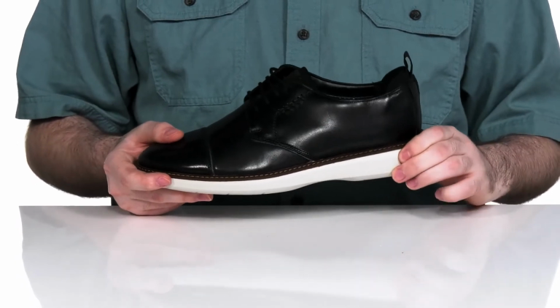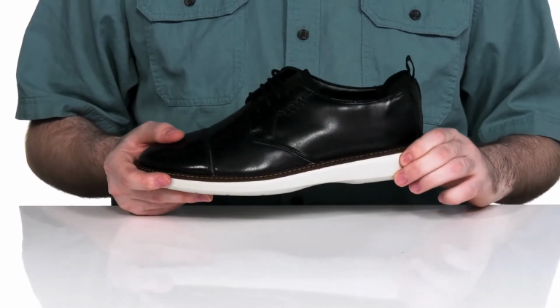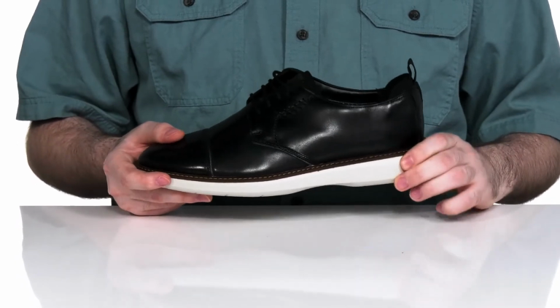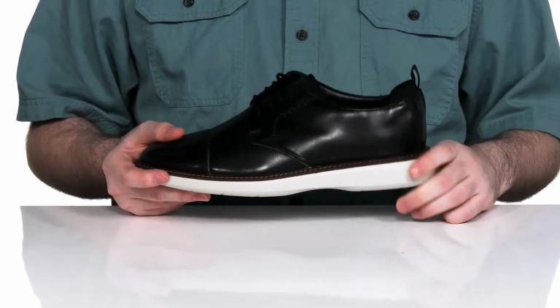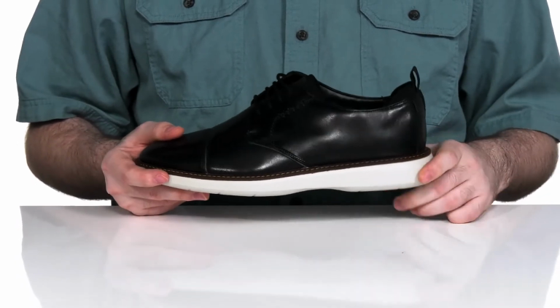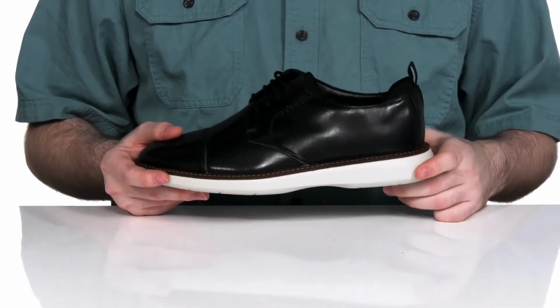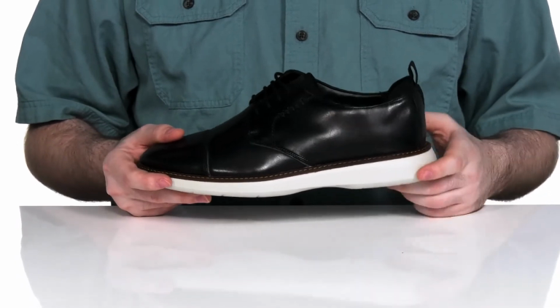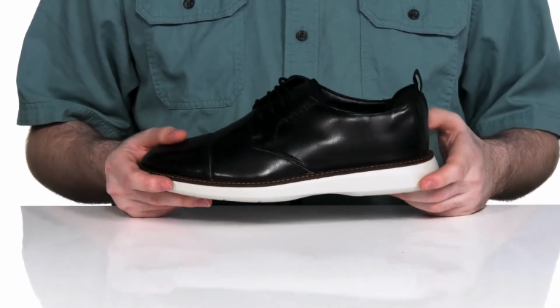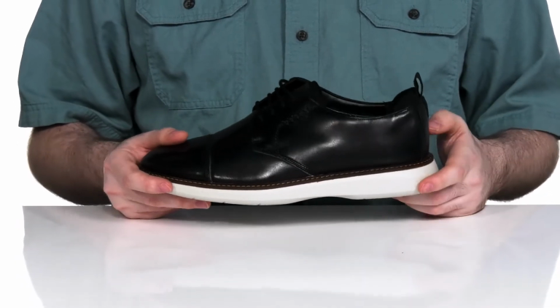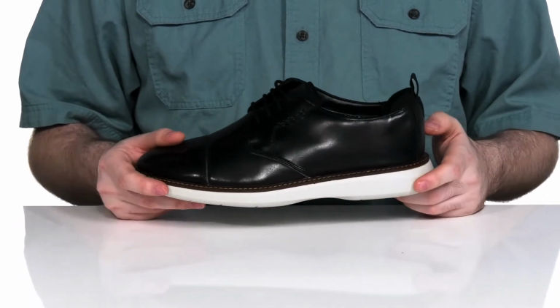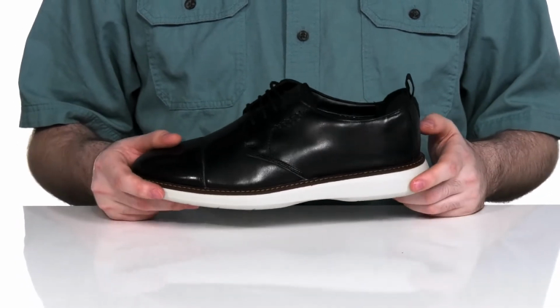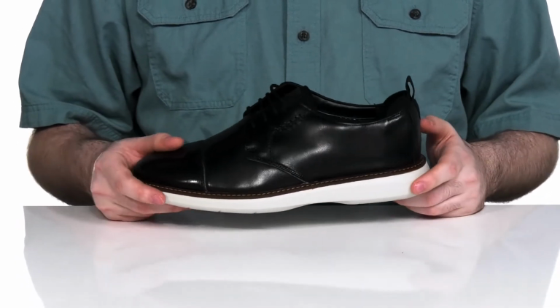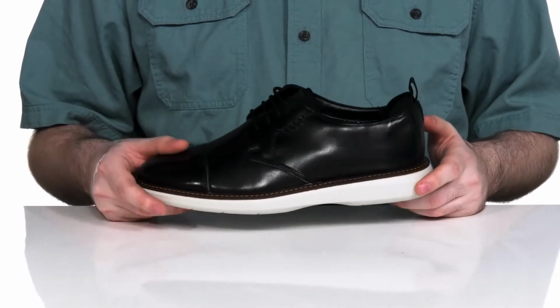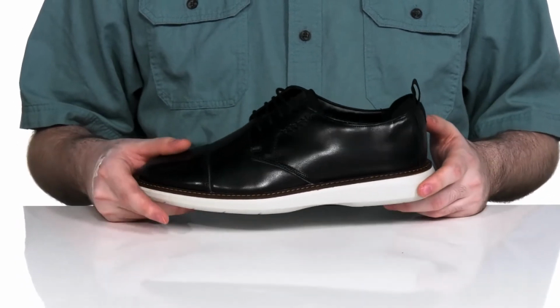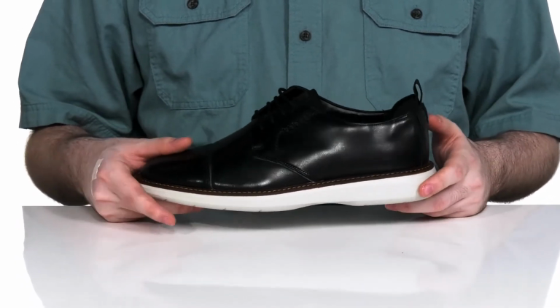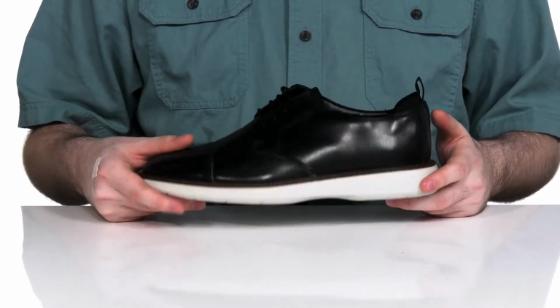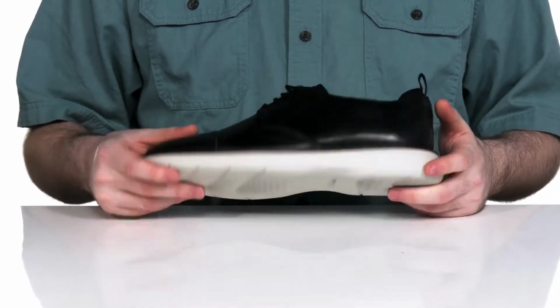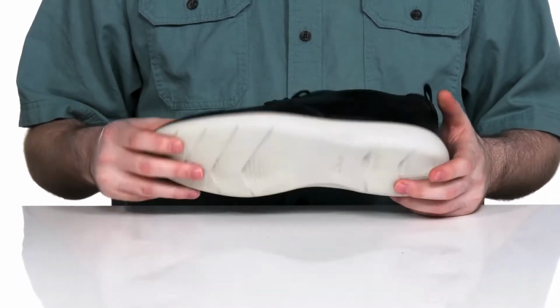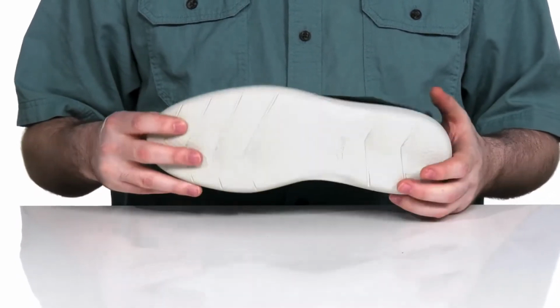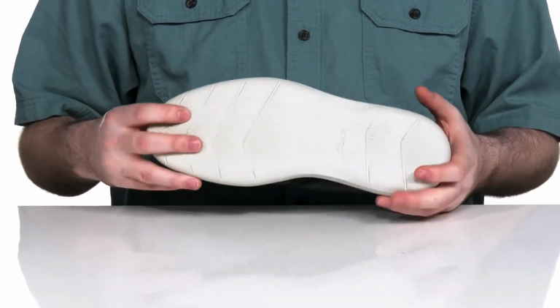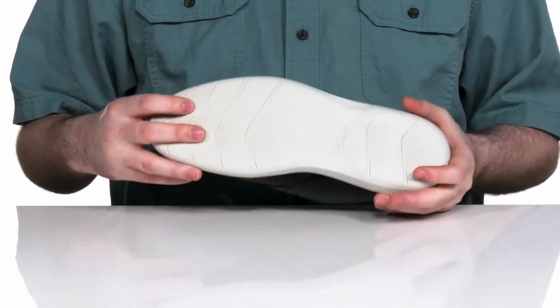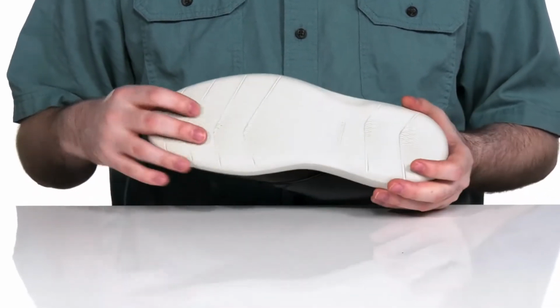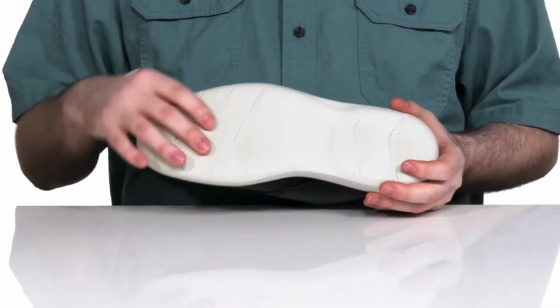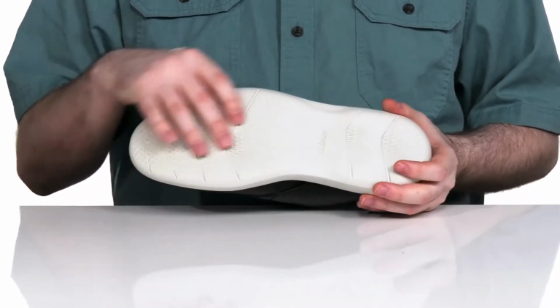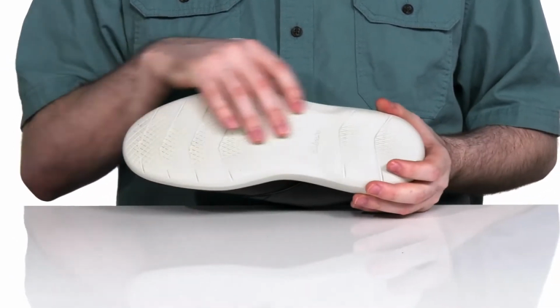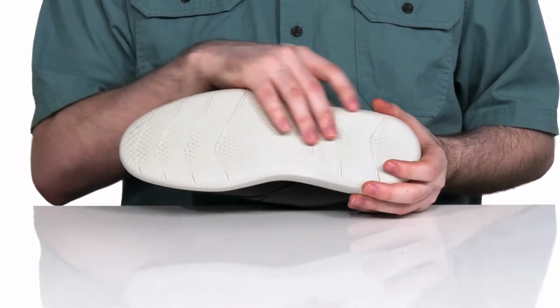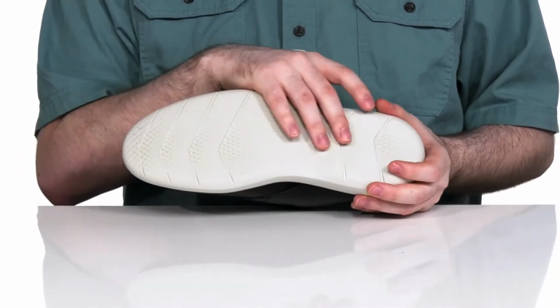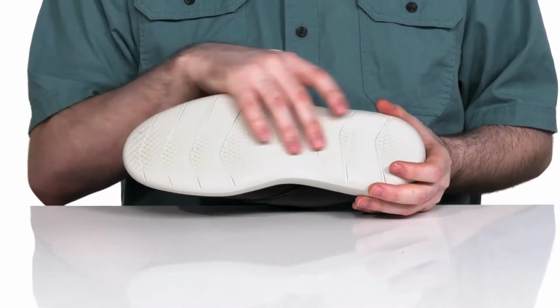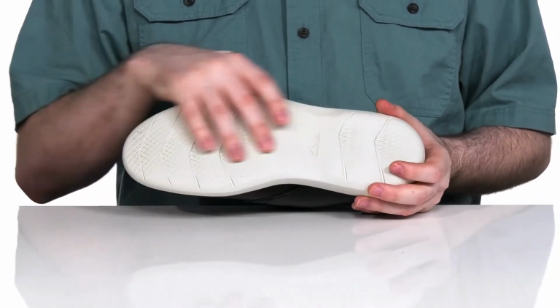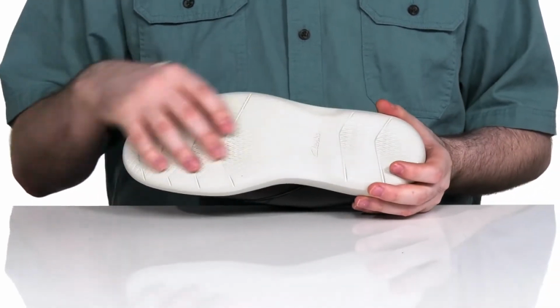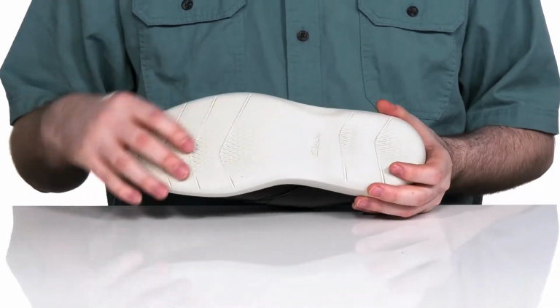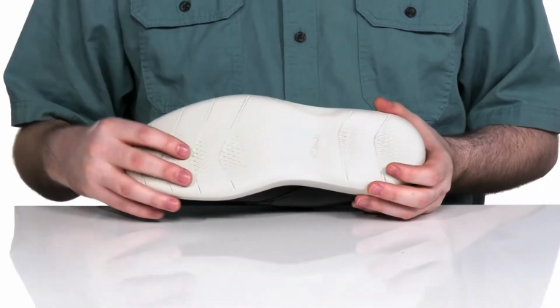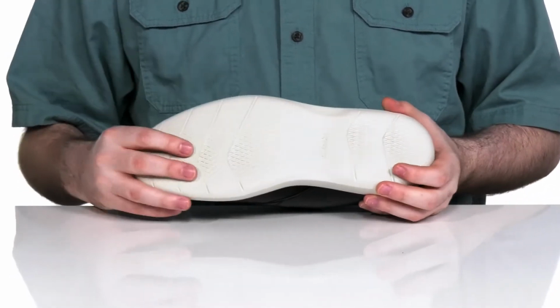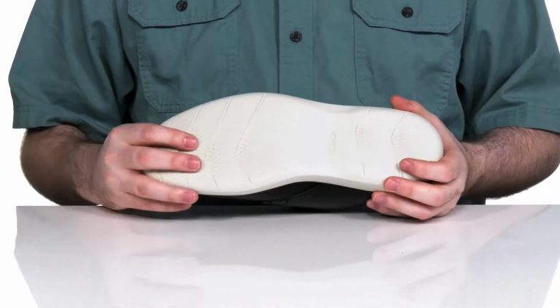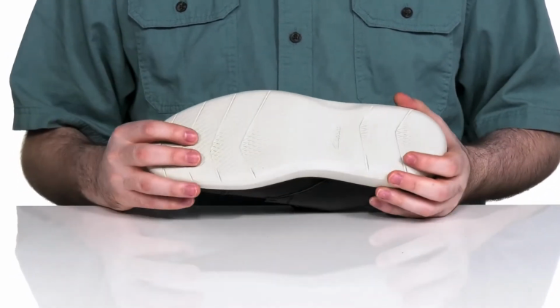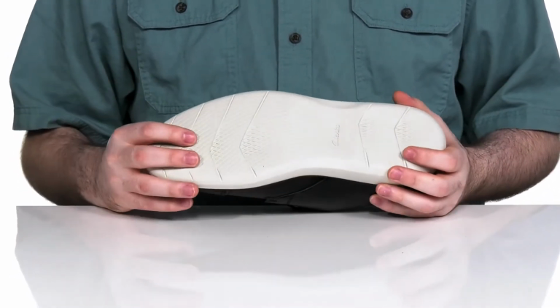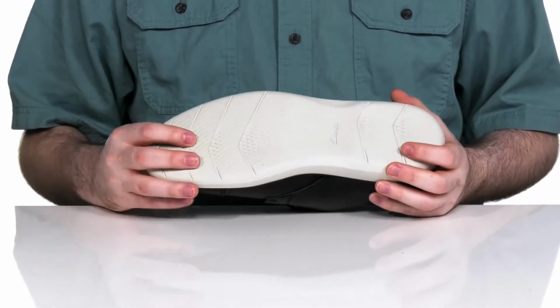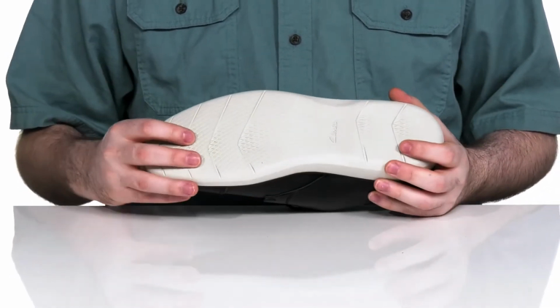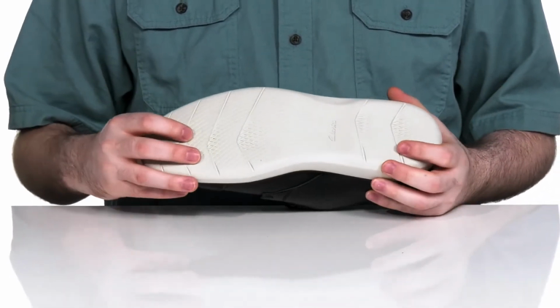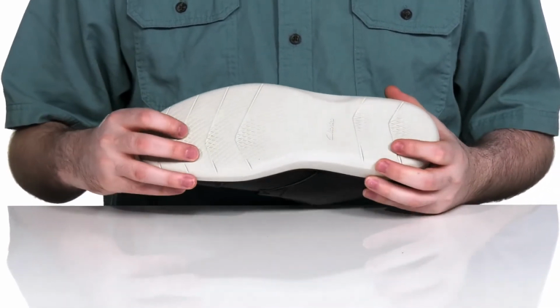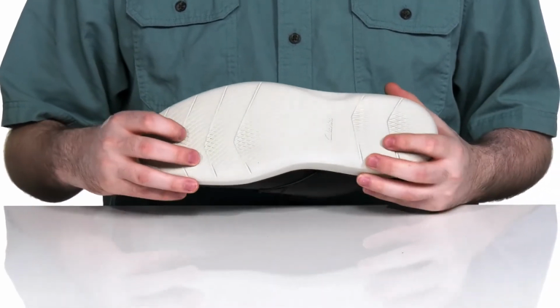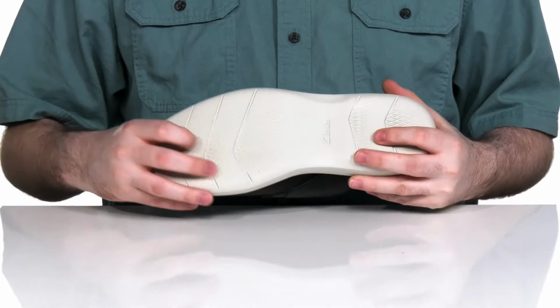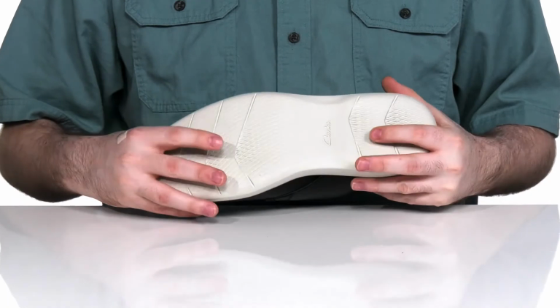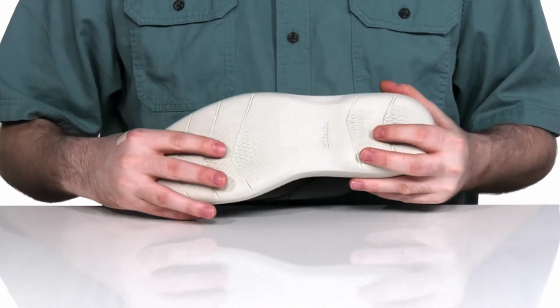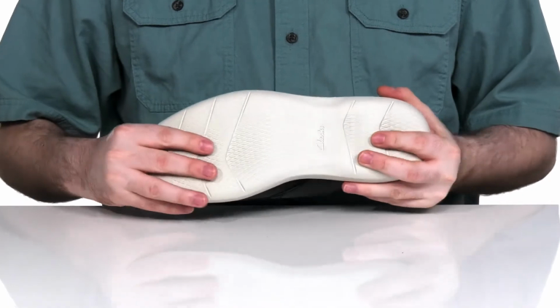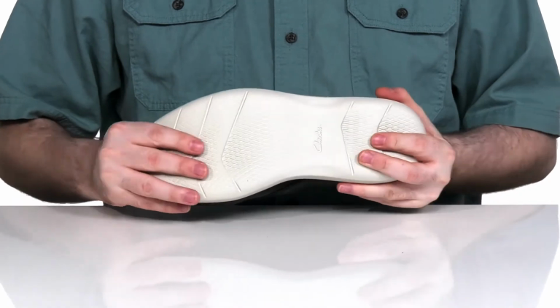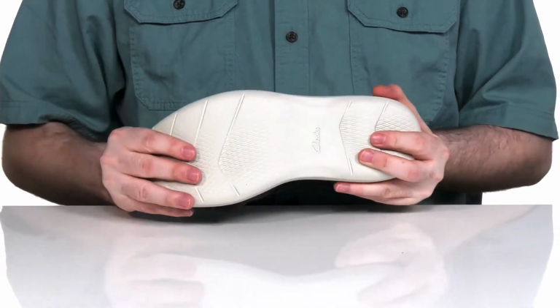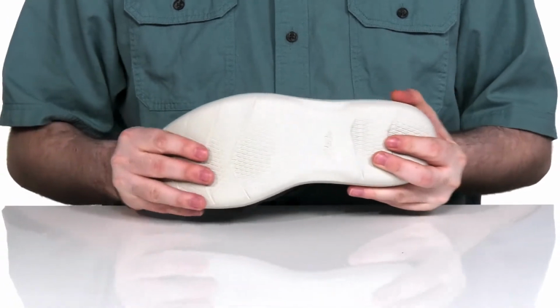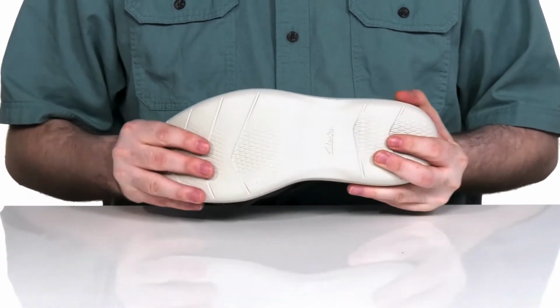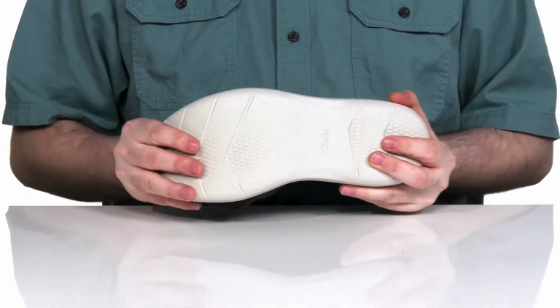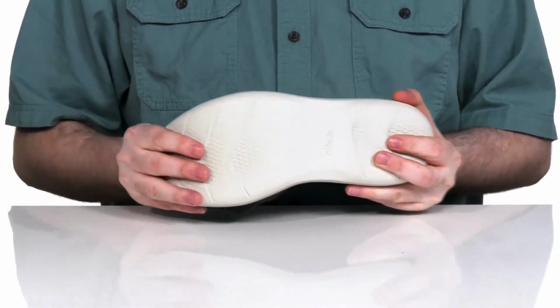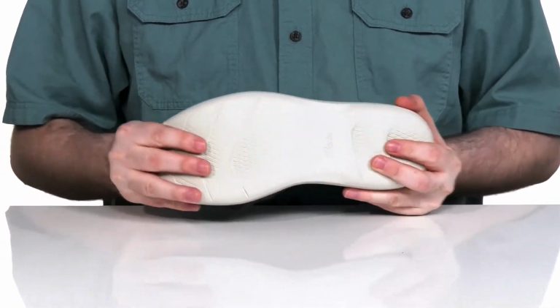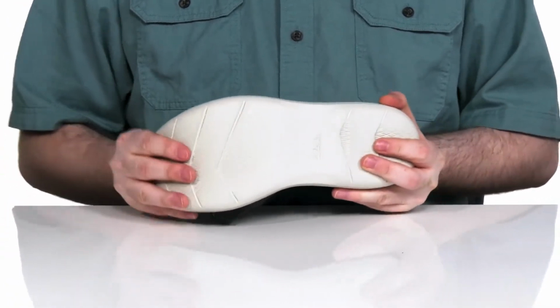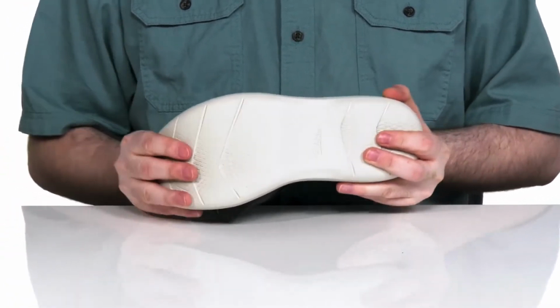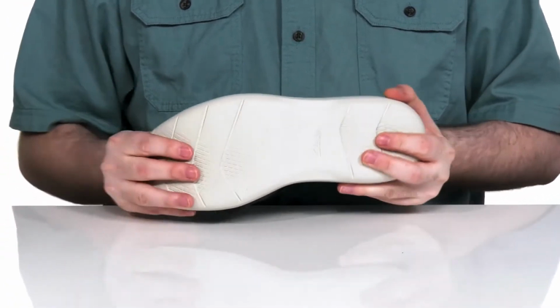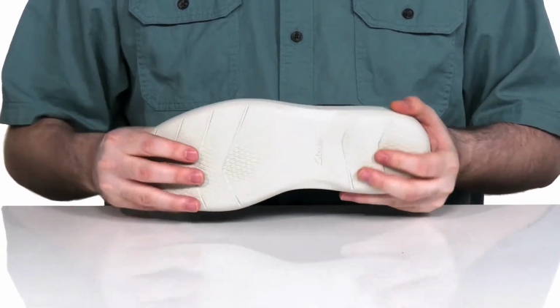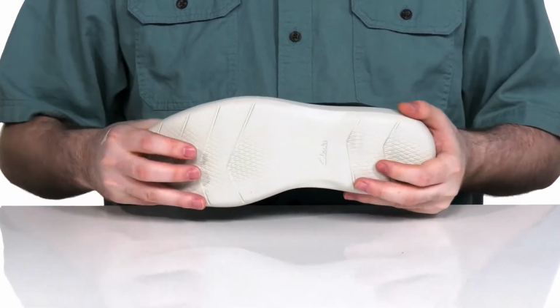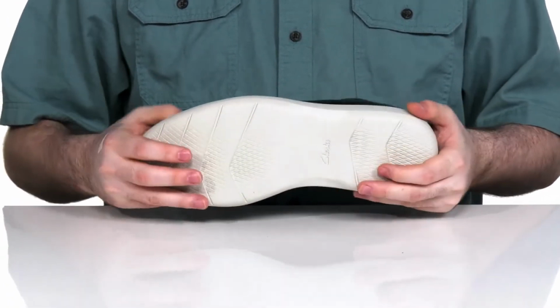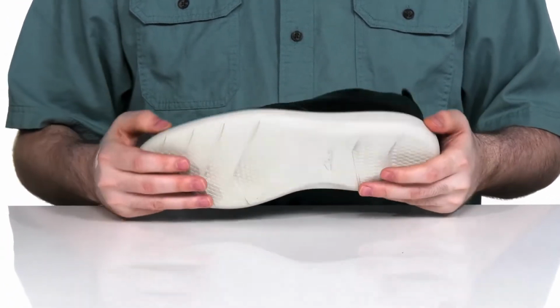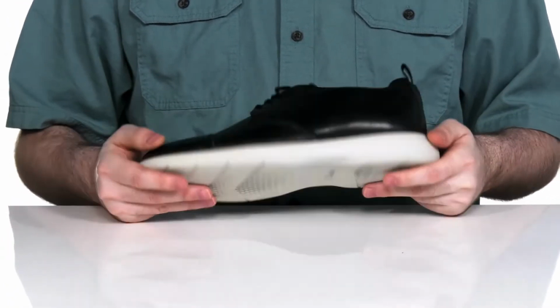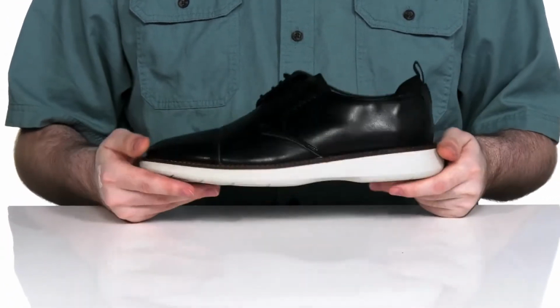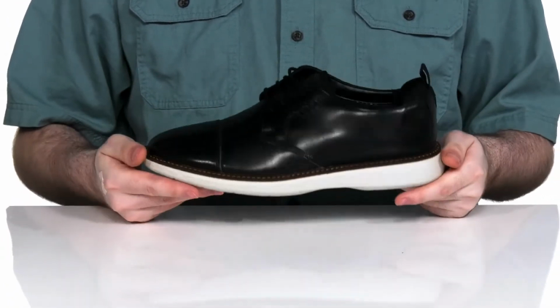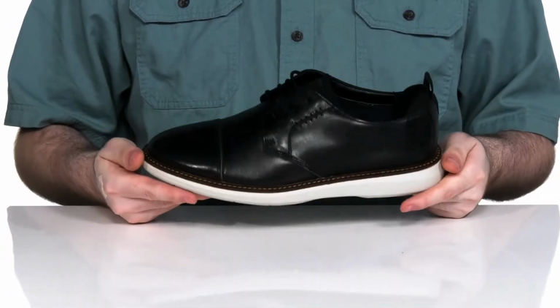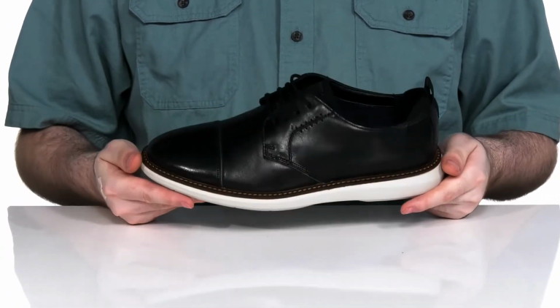It has a comfortable man-made EVA foam midsole to give you extra rebound and shock absorption, with a man-made outsole on the bottom that has a lot of flexibility to it.